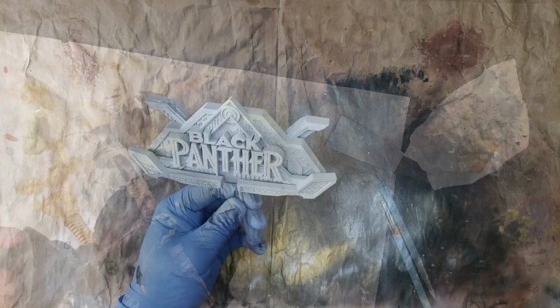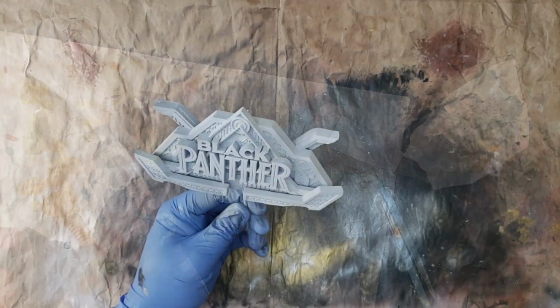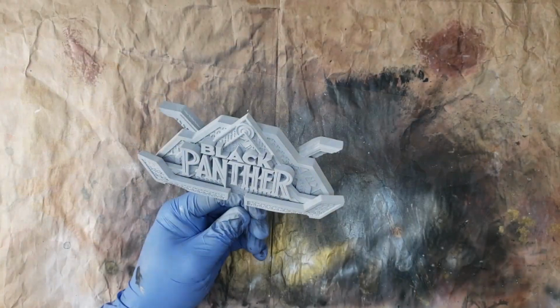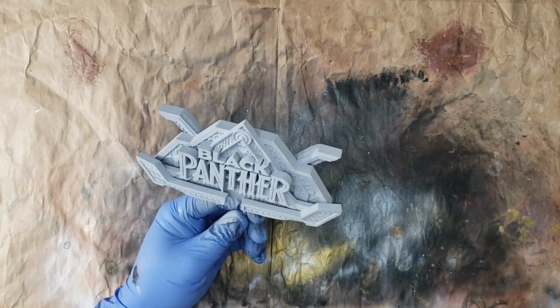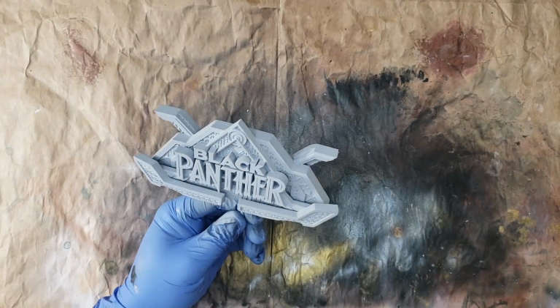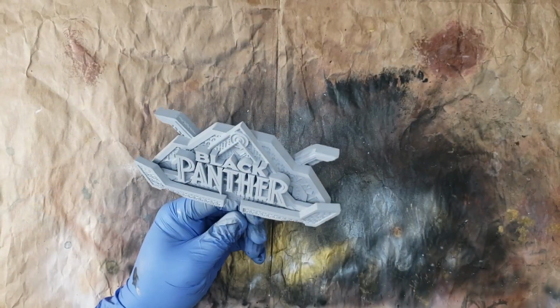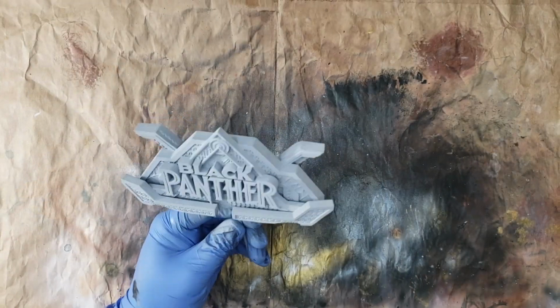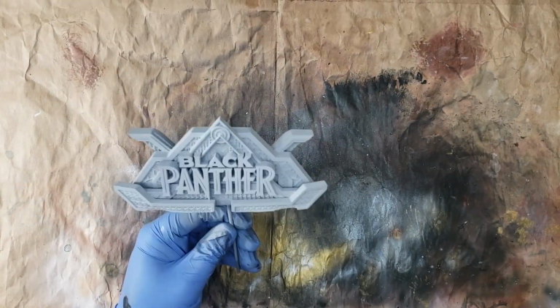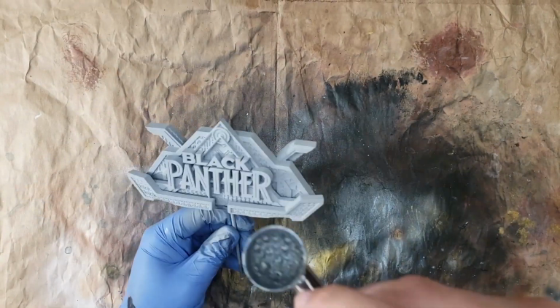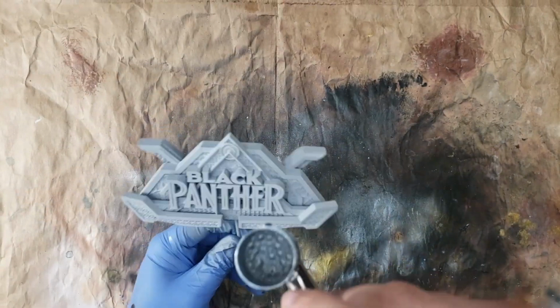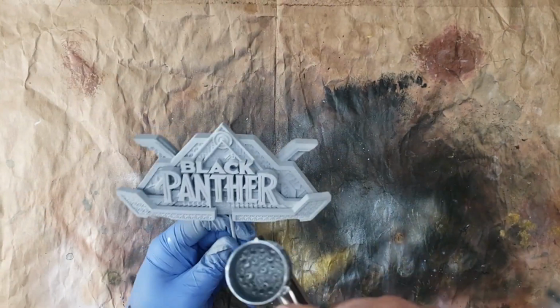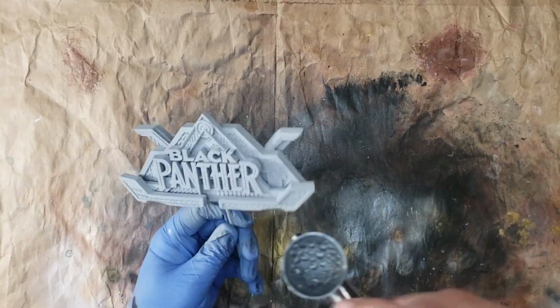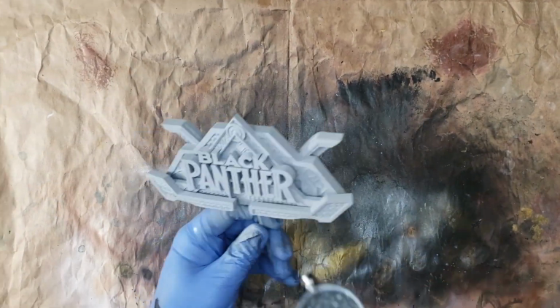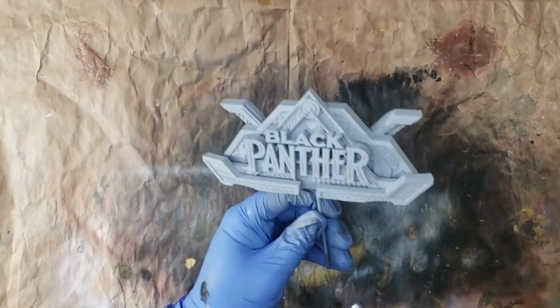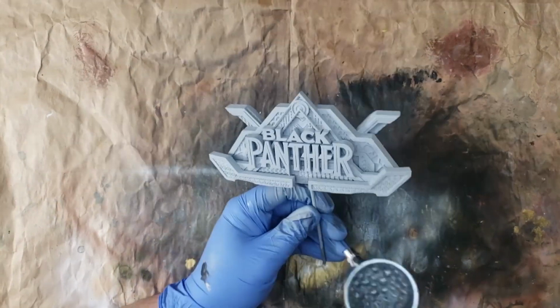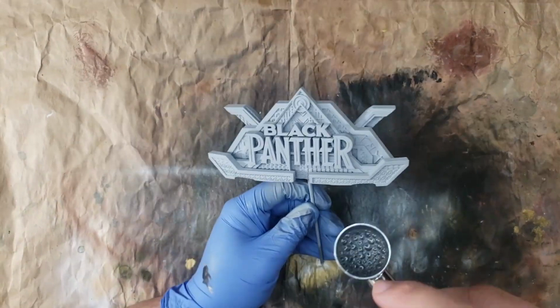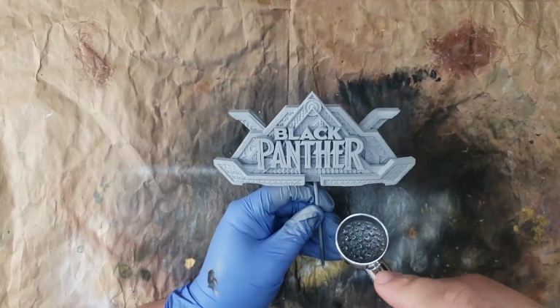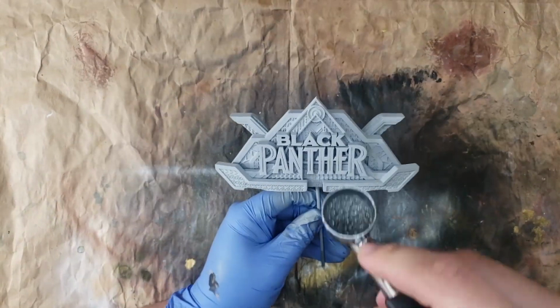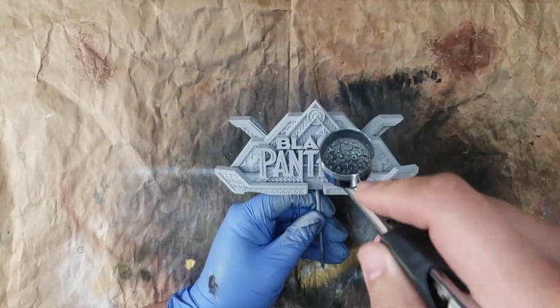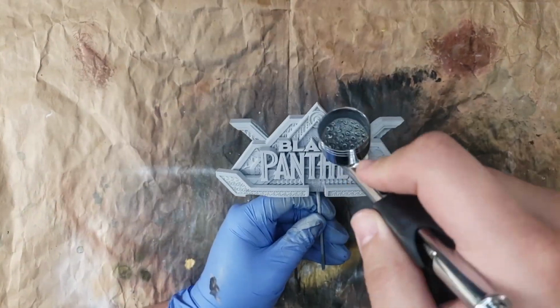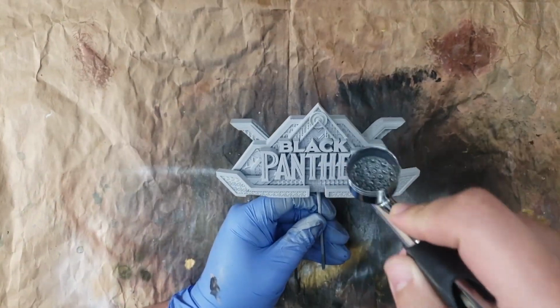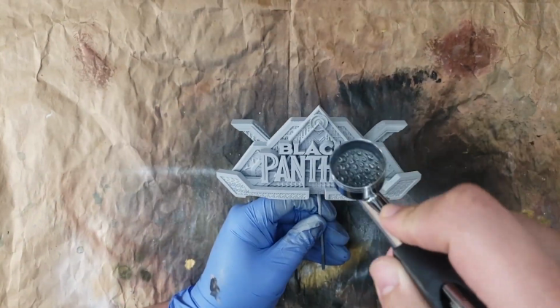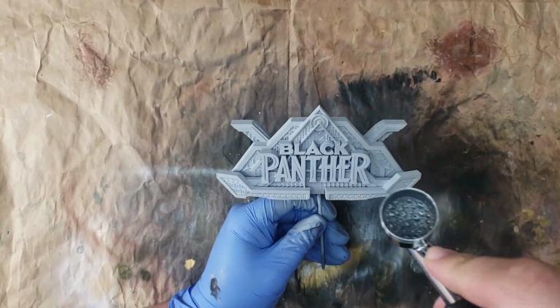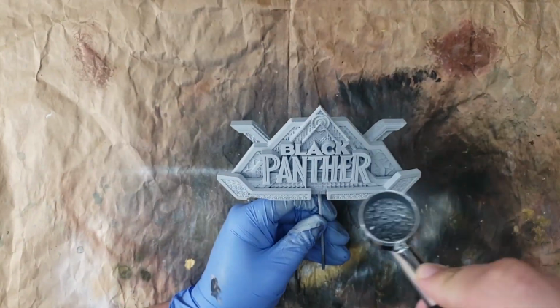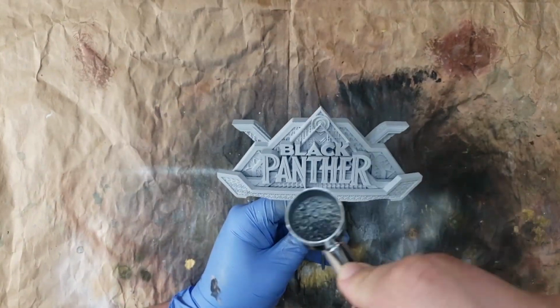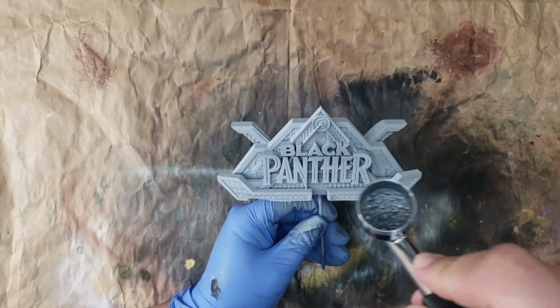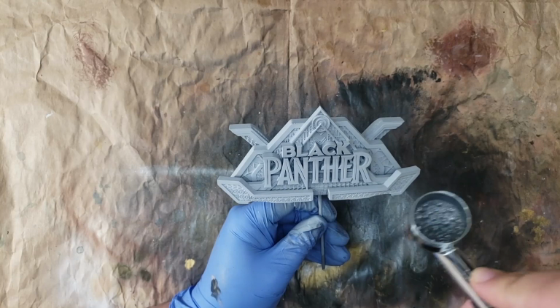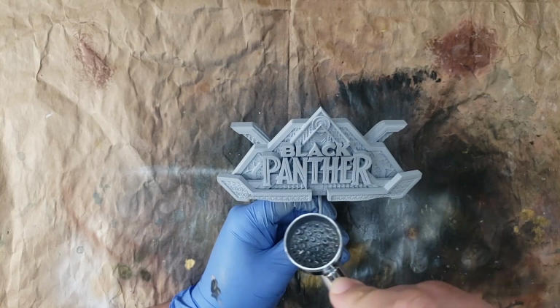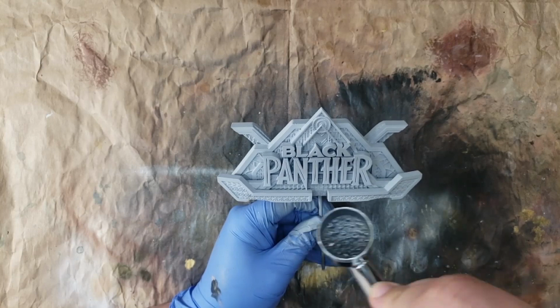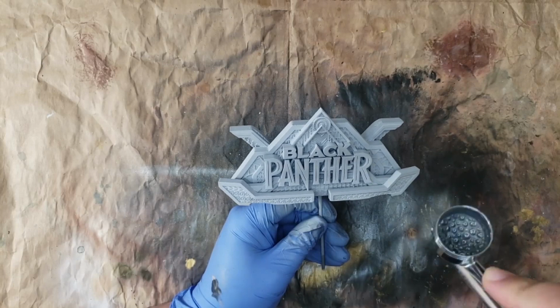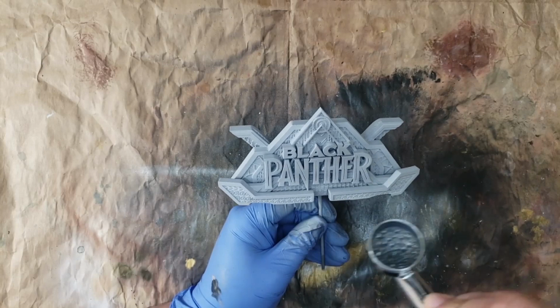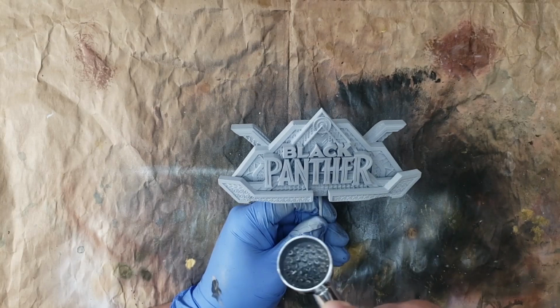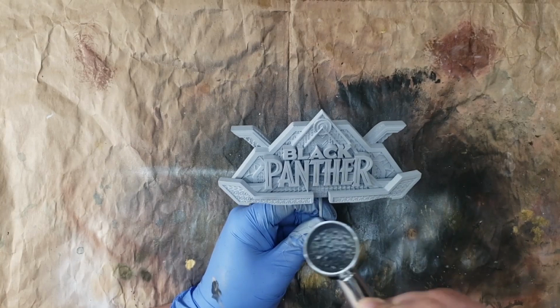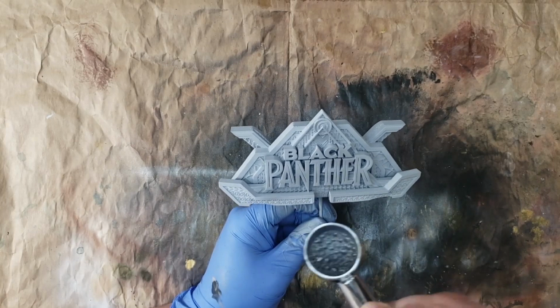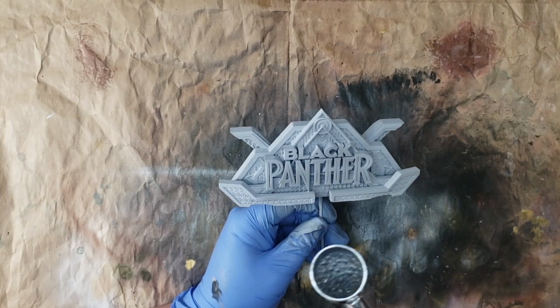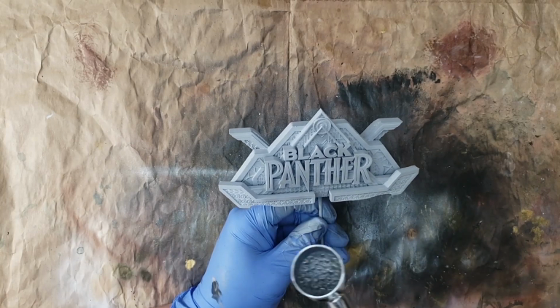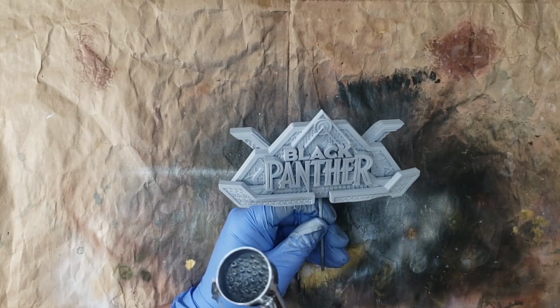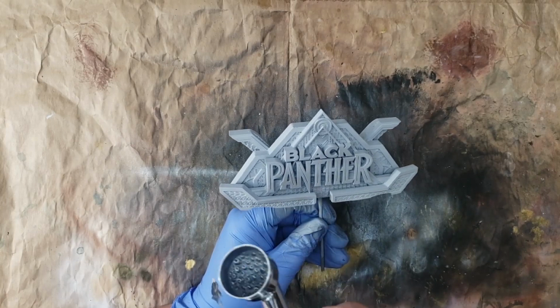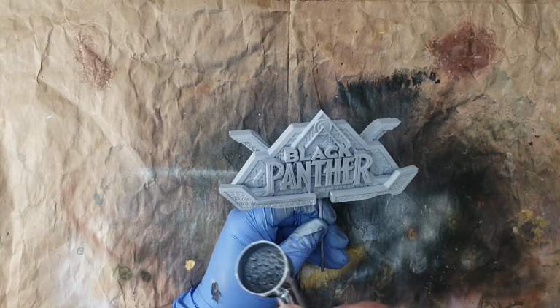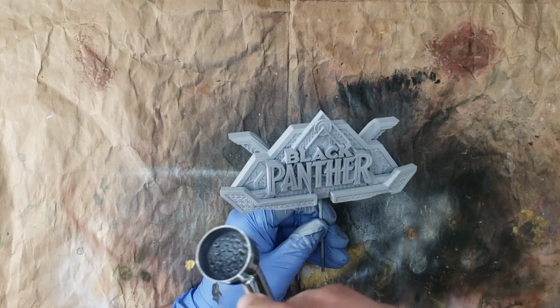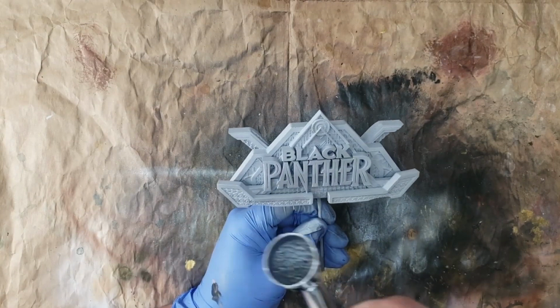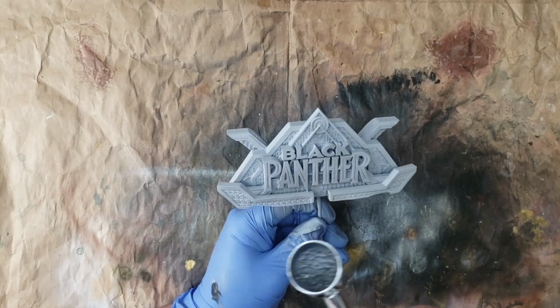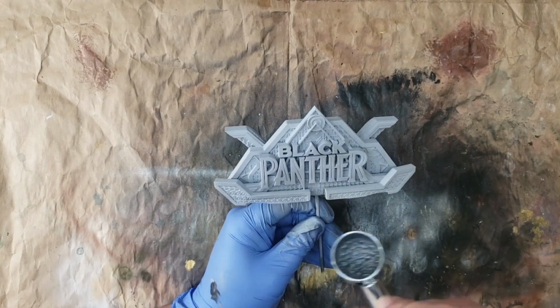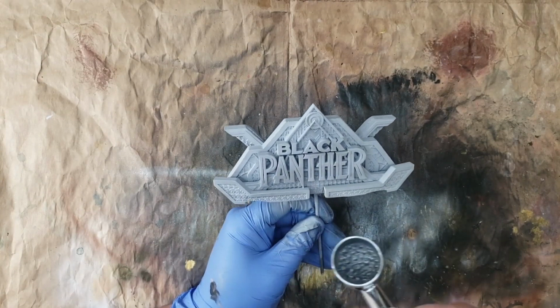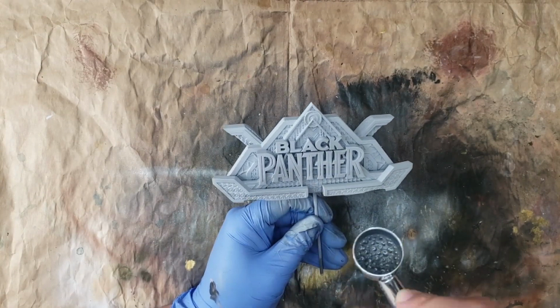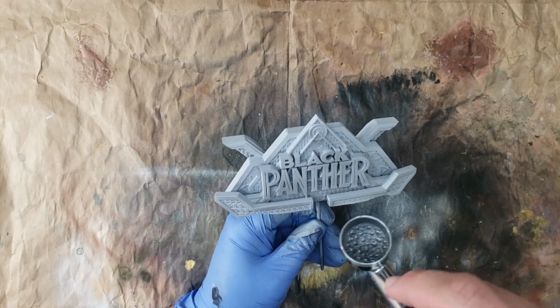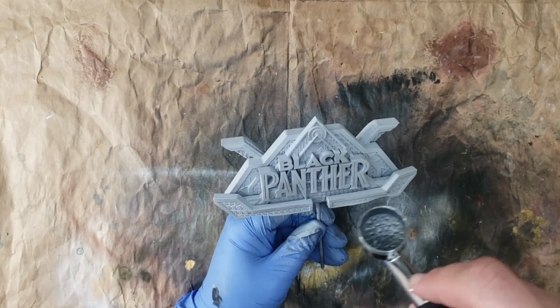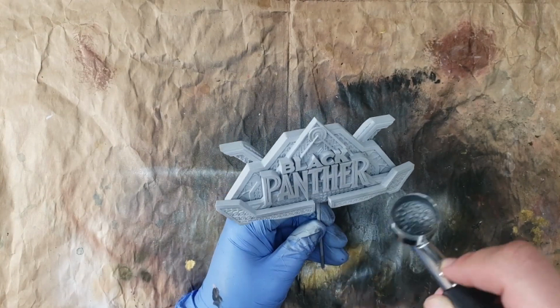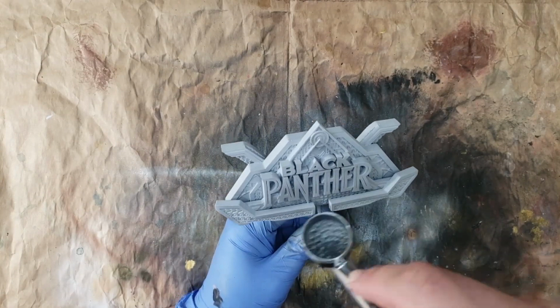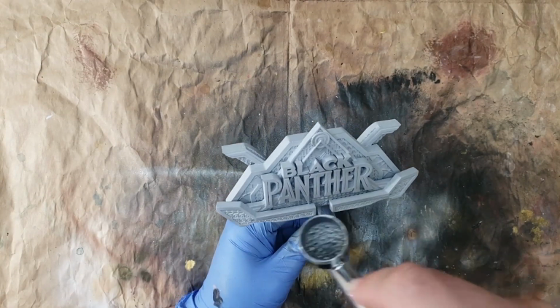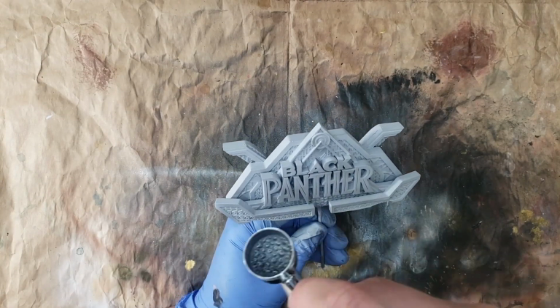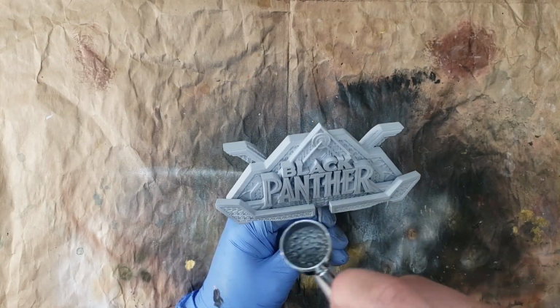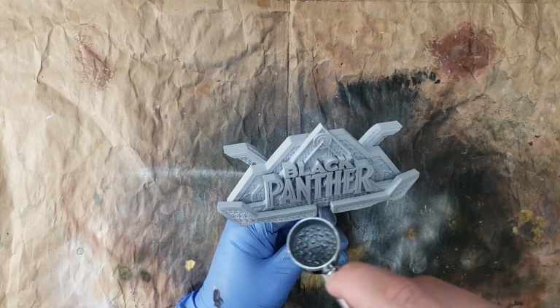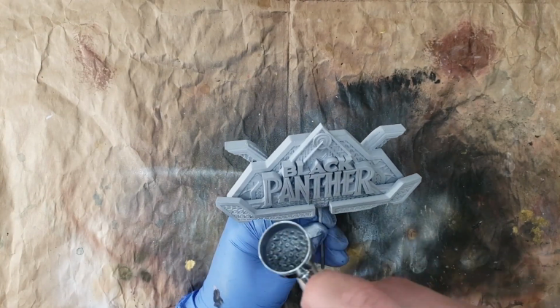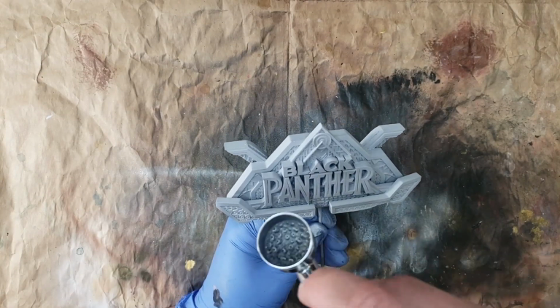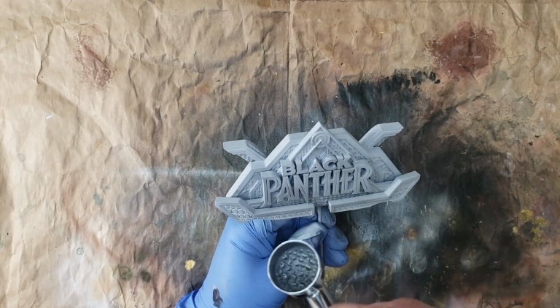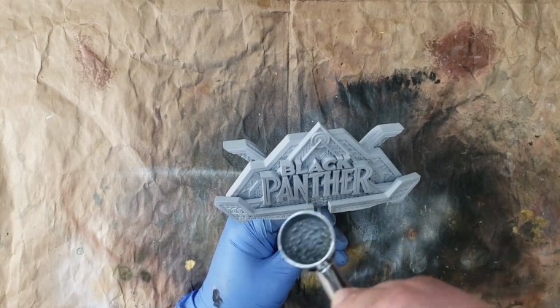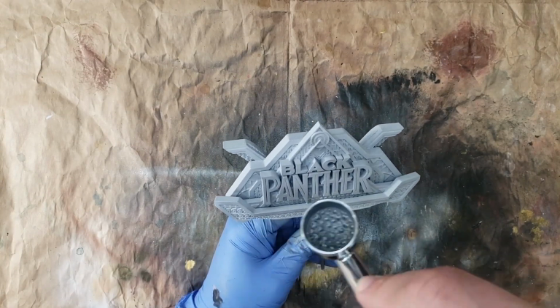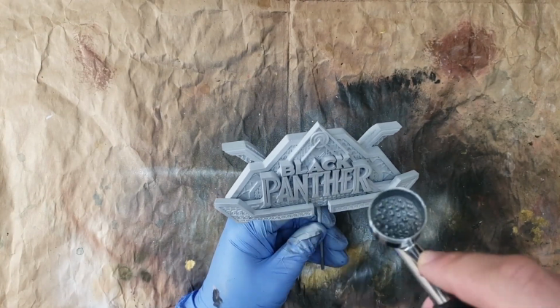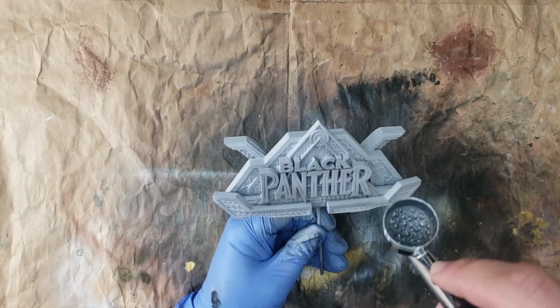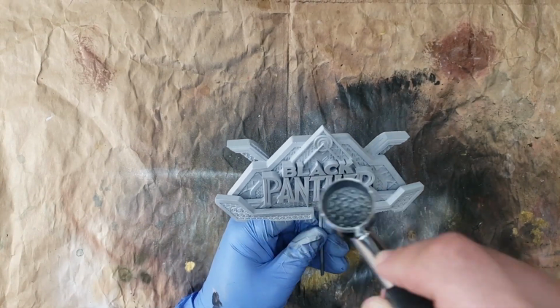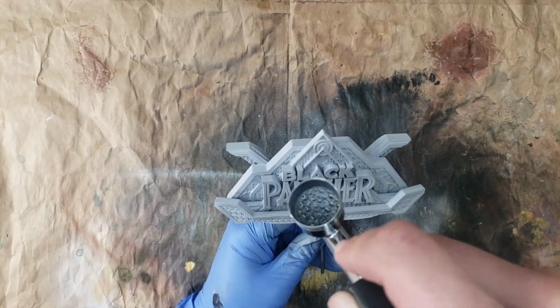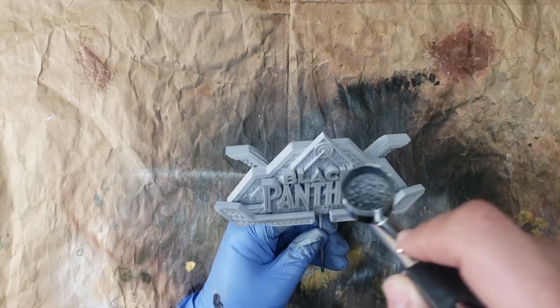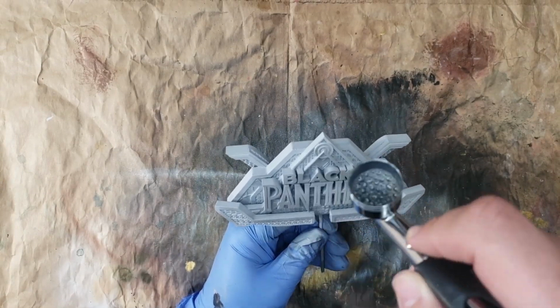For the logo I kept it simple — silver over top of everything, gold on the lines, and purple on the letters.